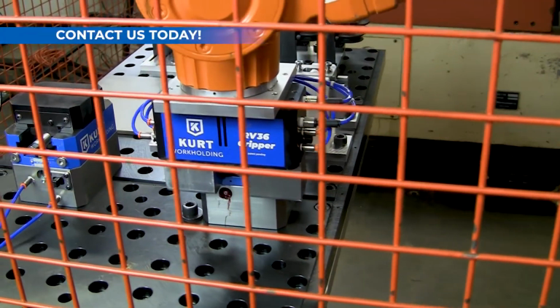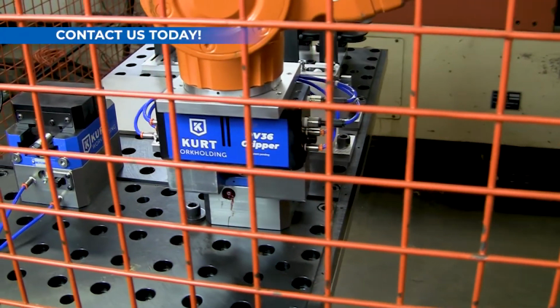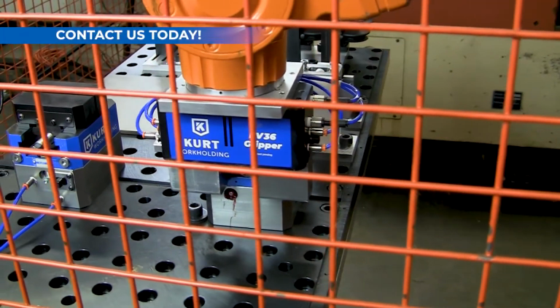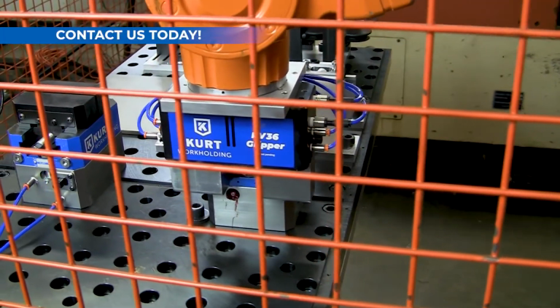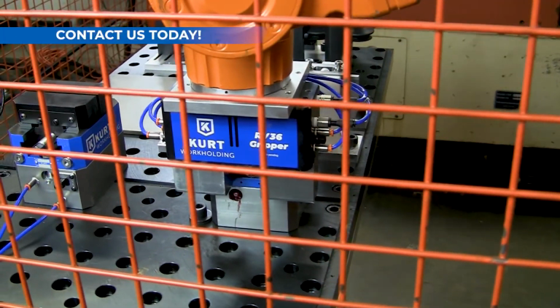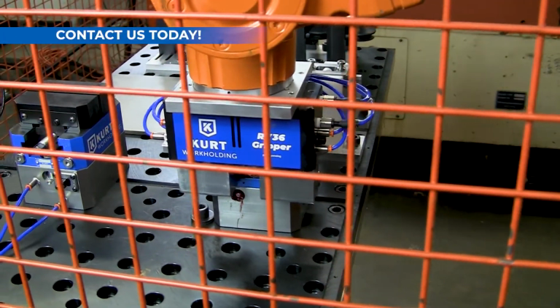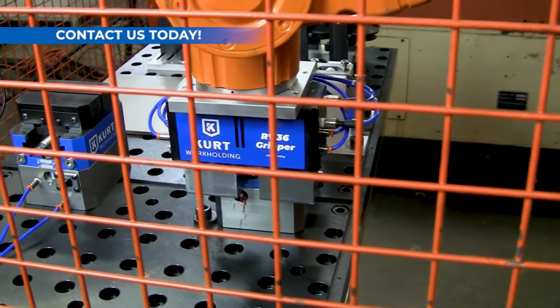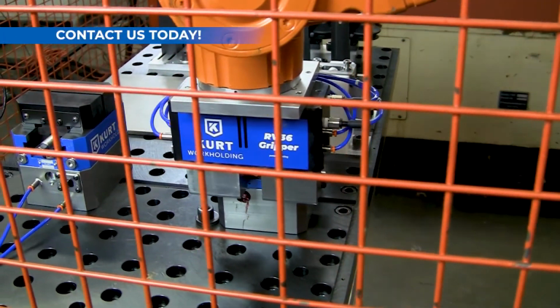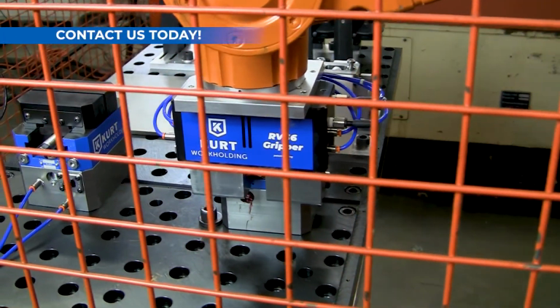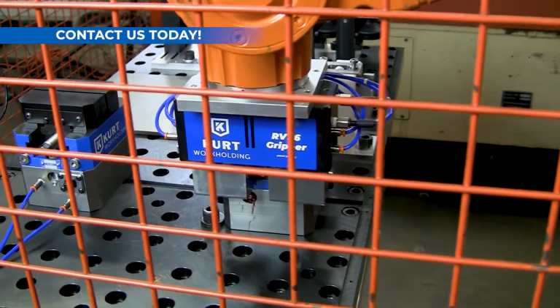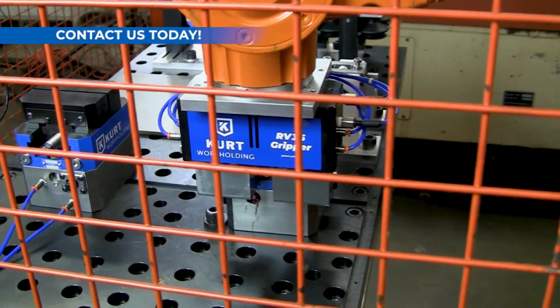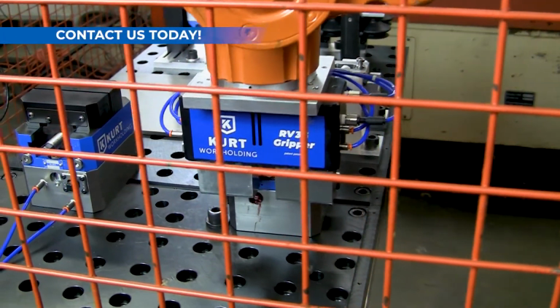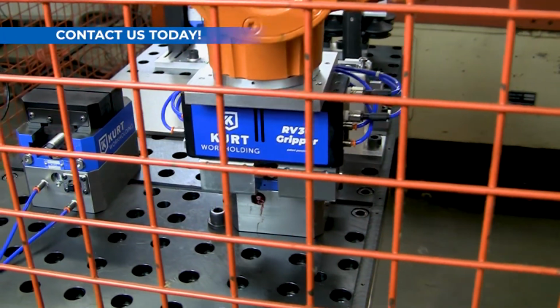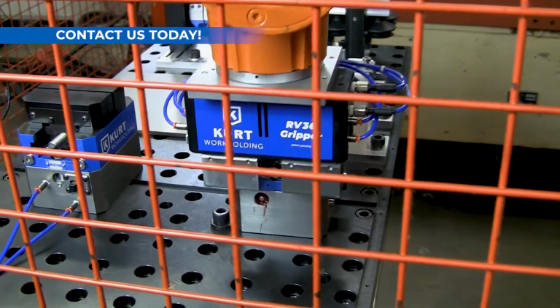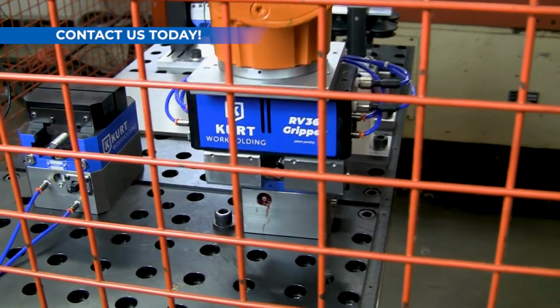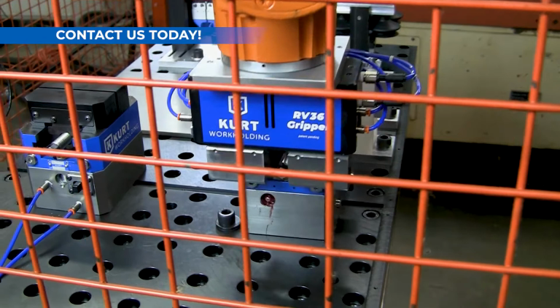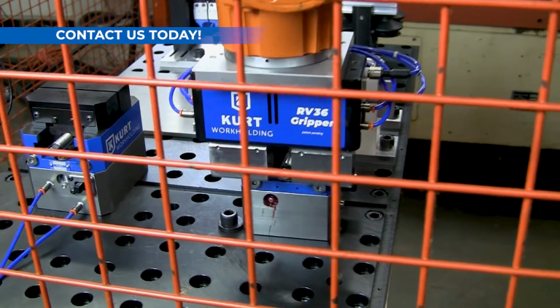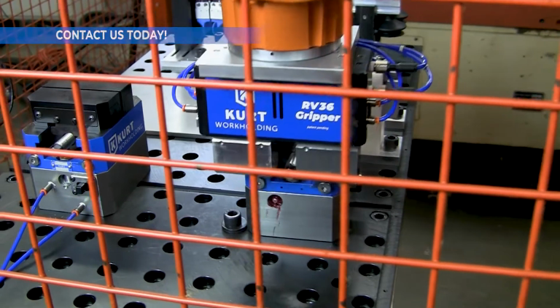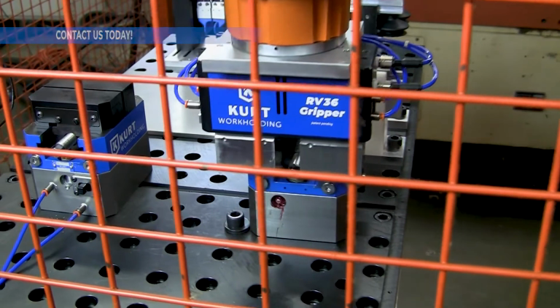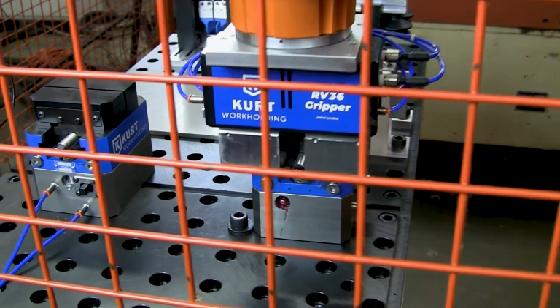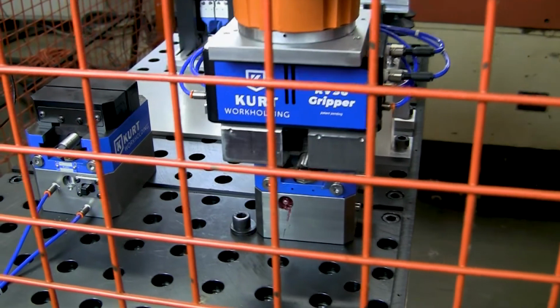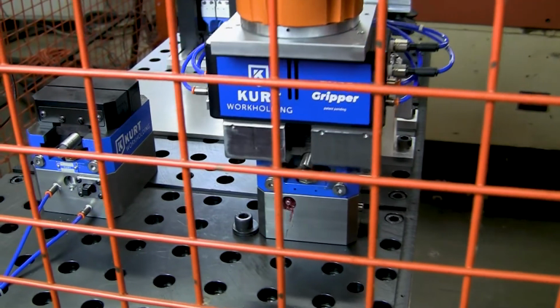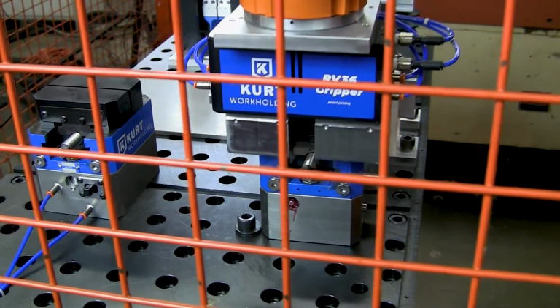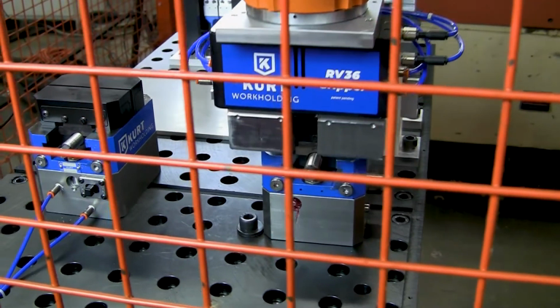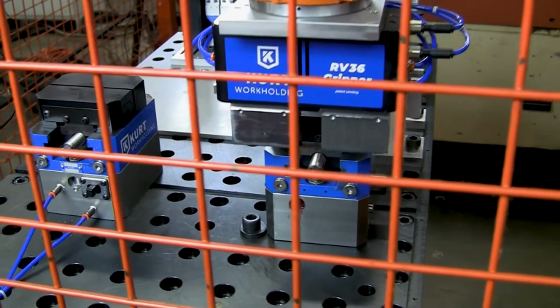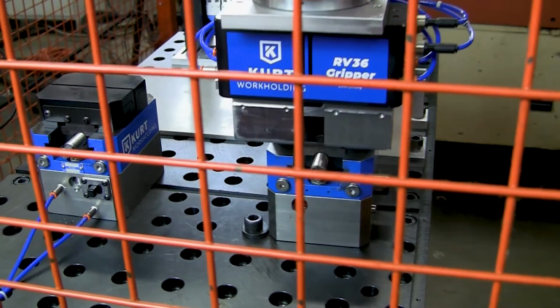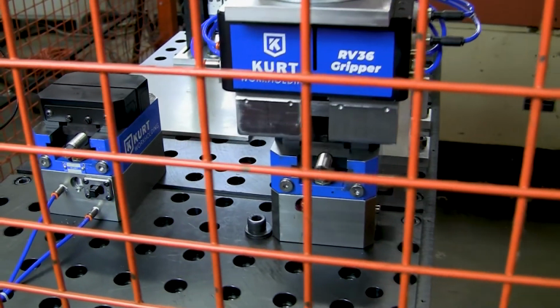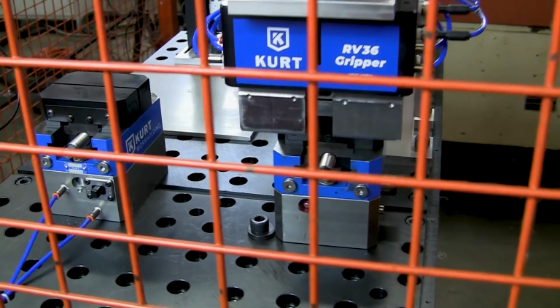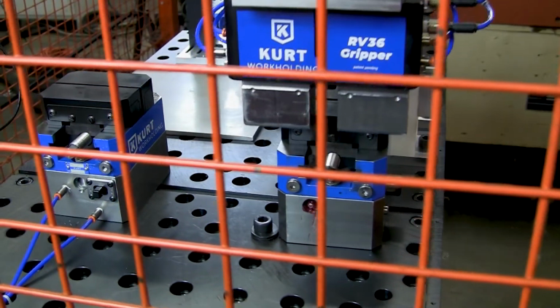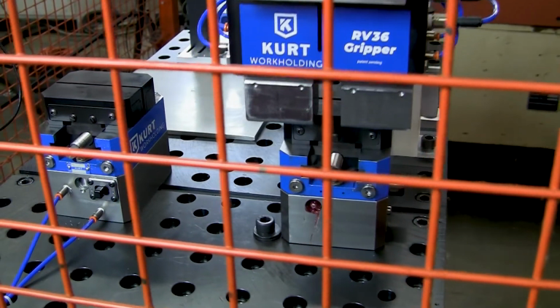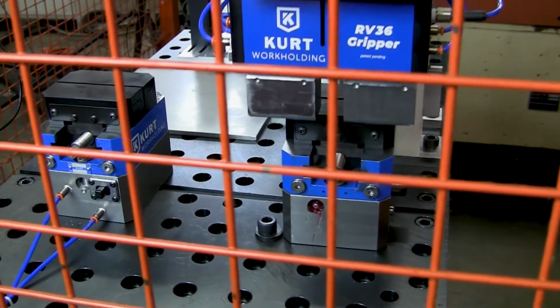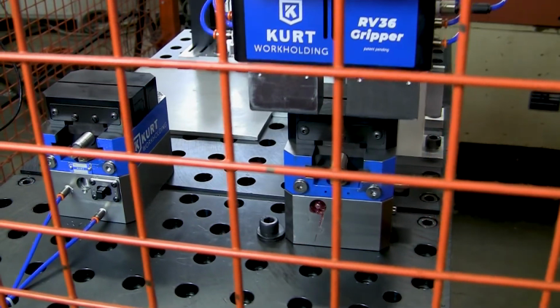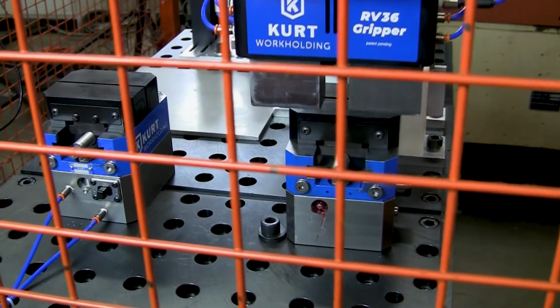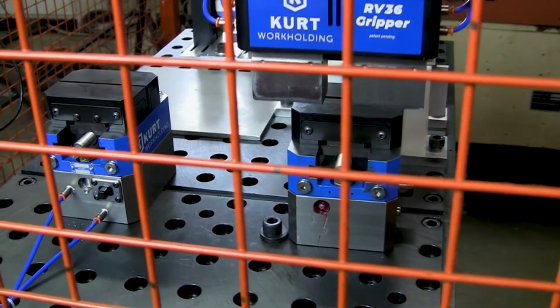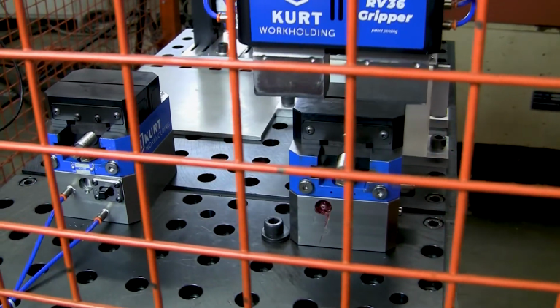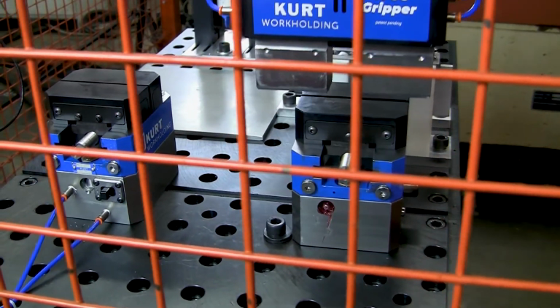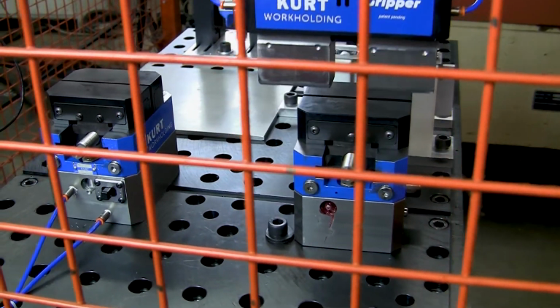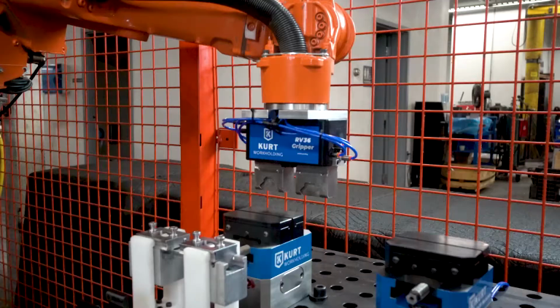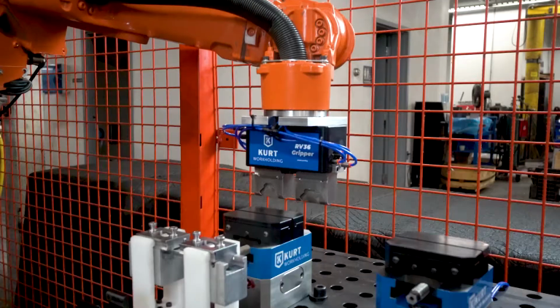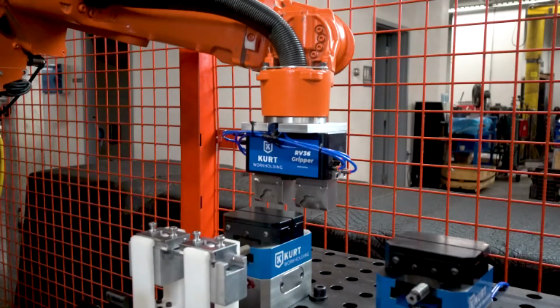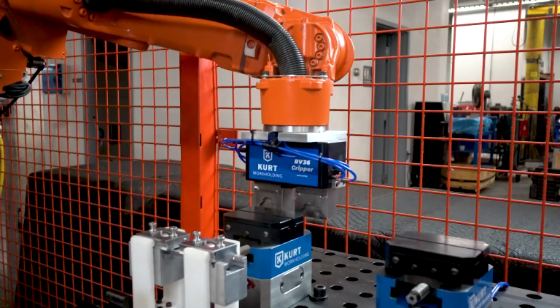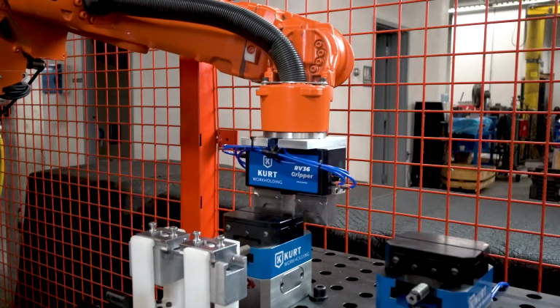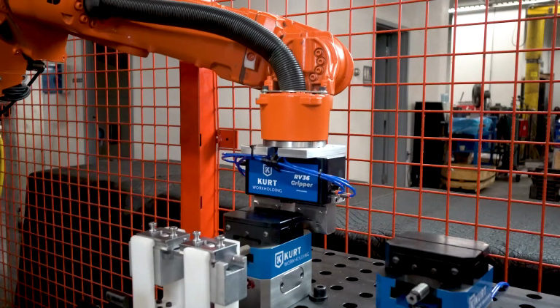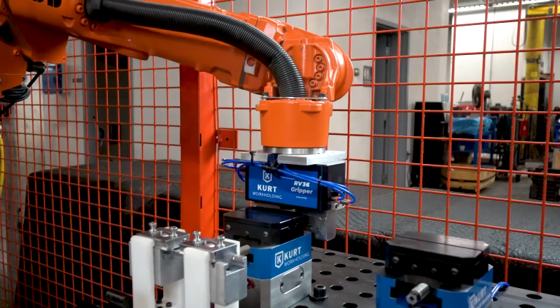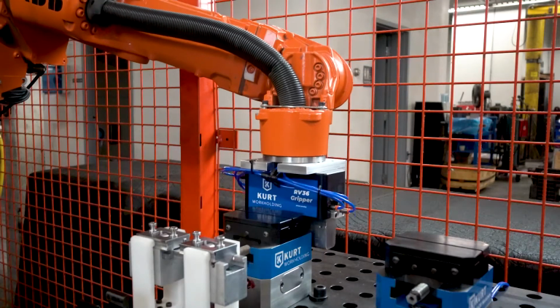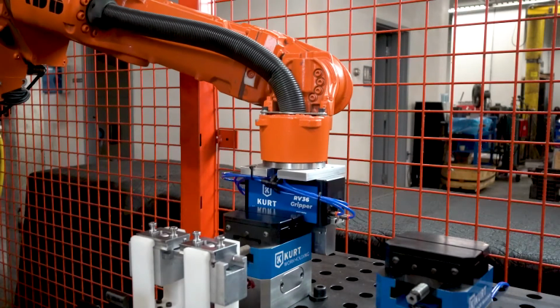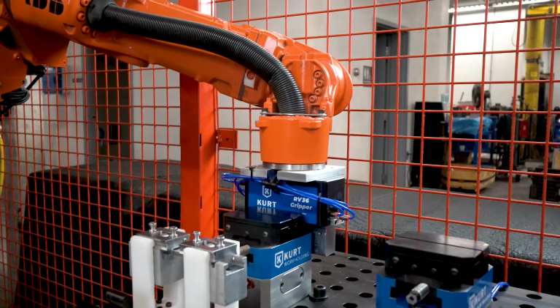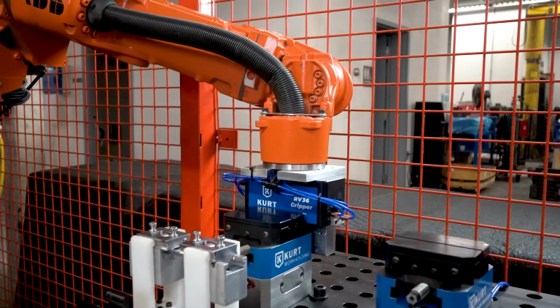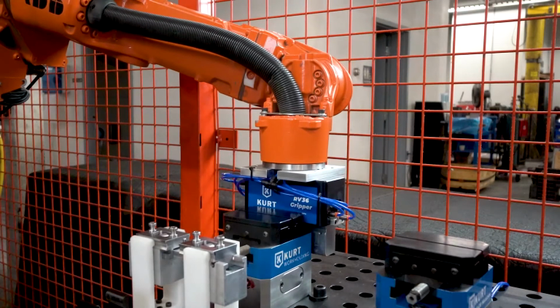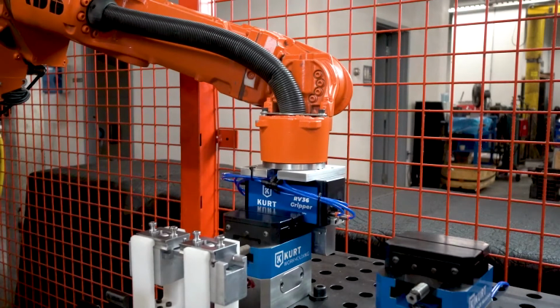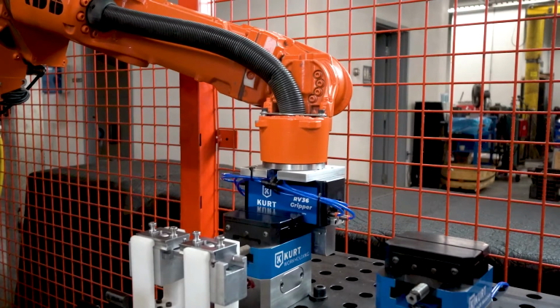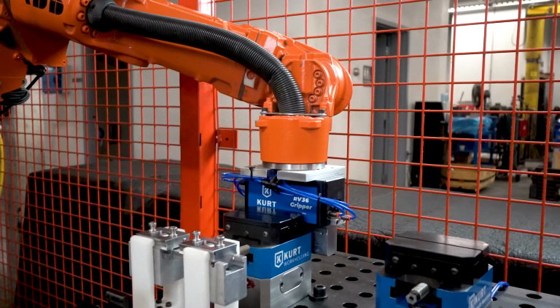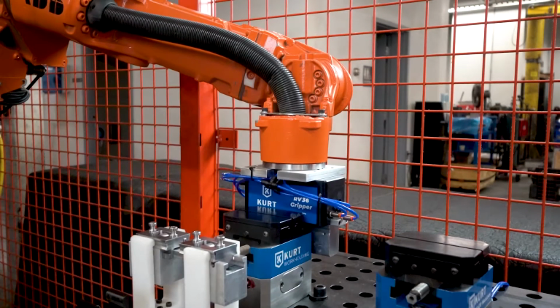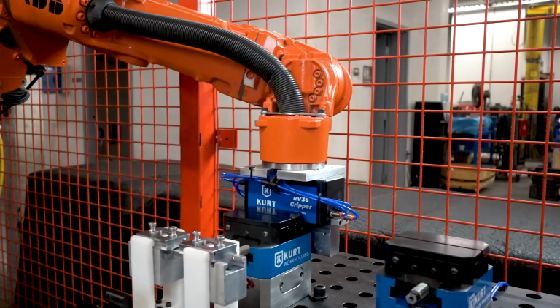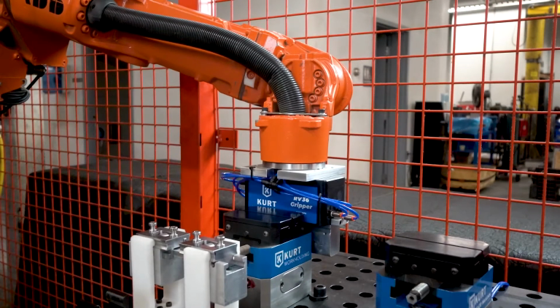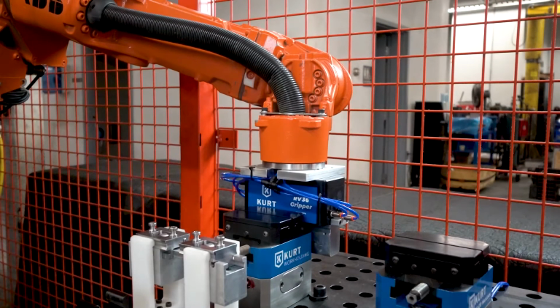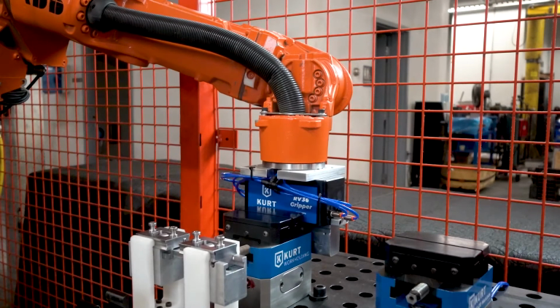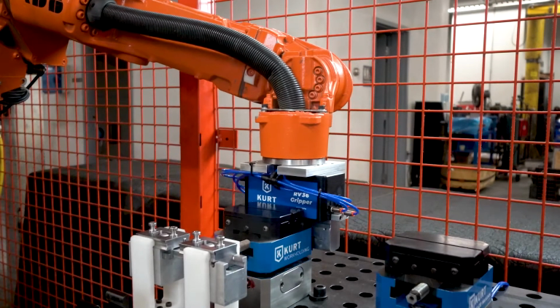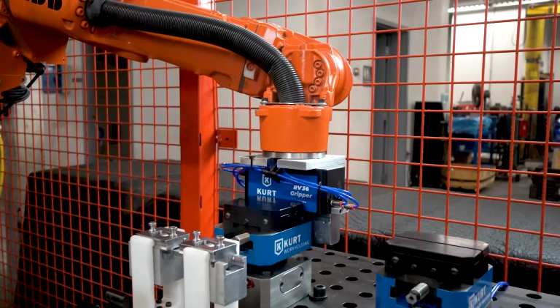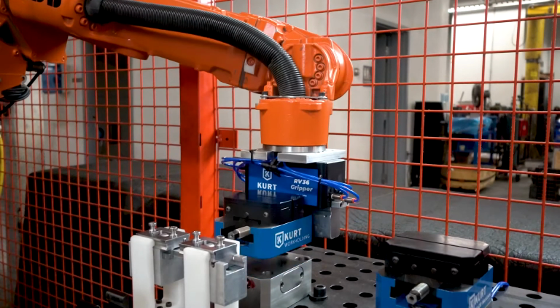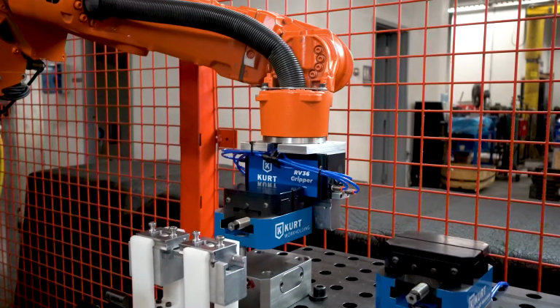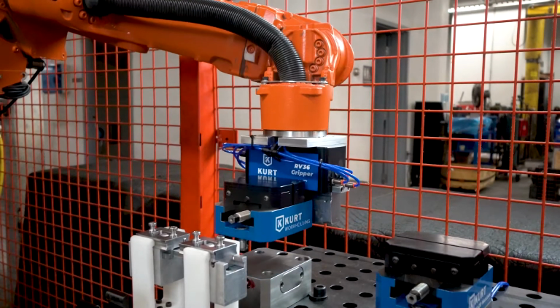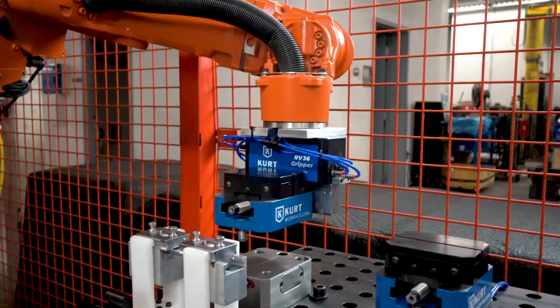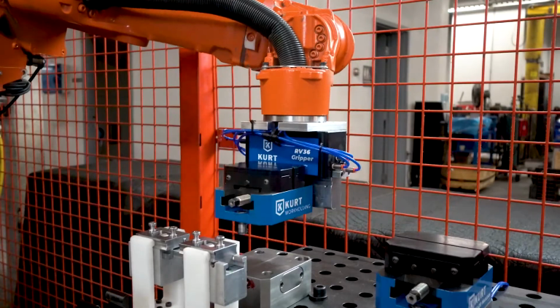Contact us today and we'll help you integrate the CURT RV36 gripper into your automation workflow.